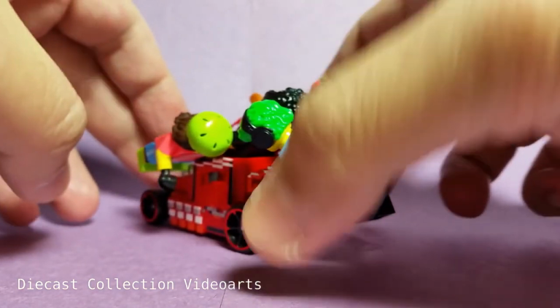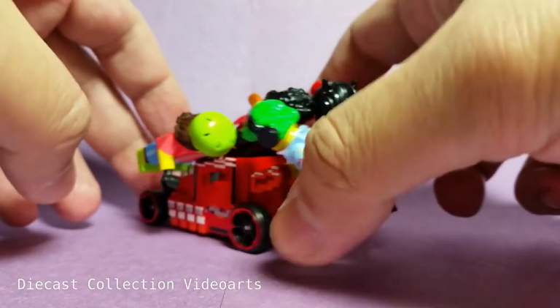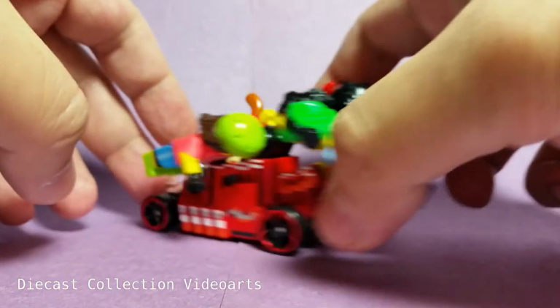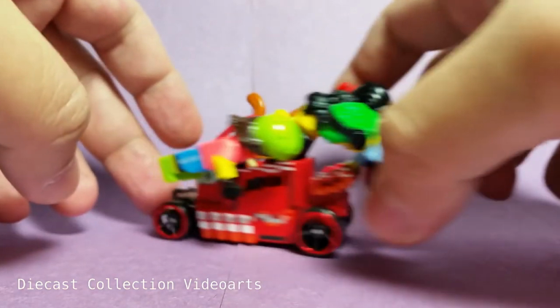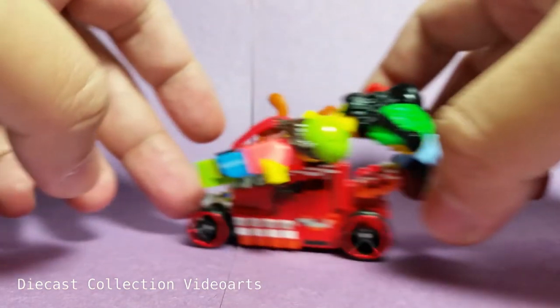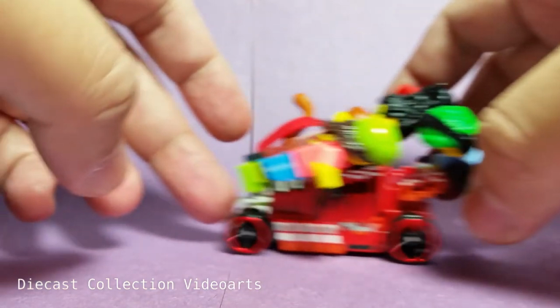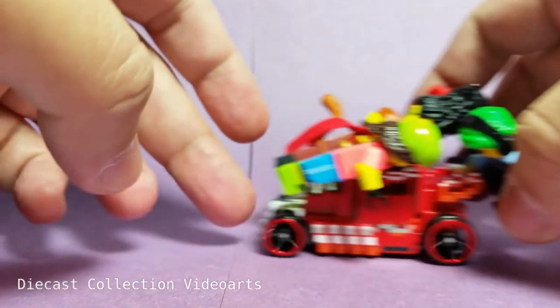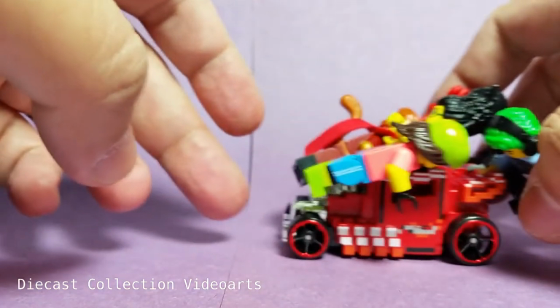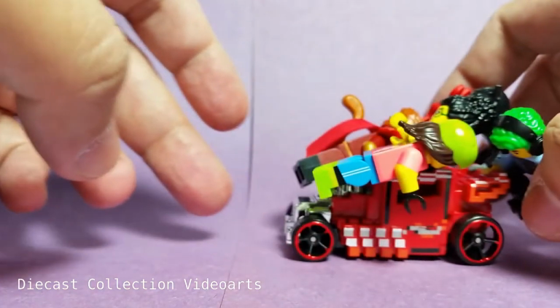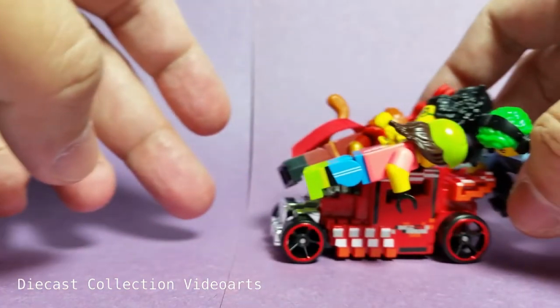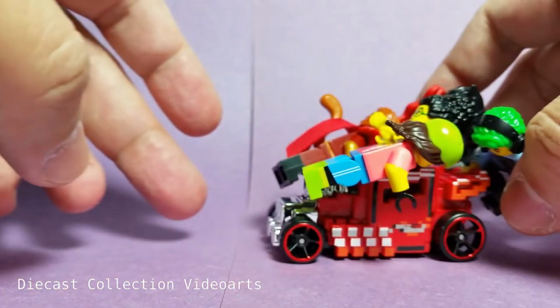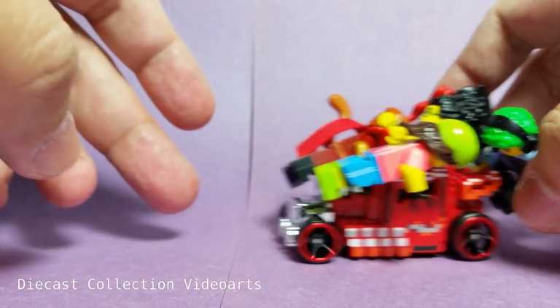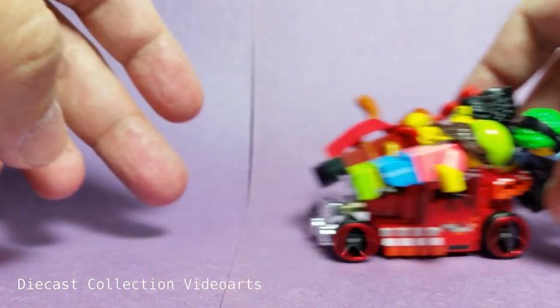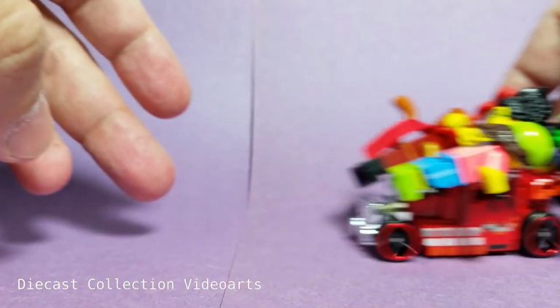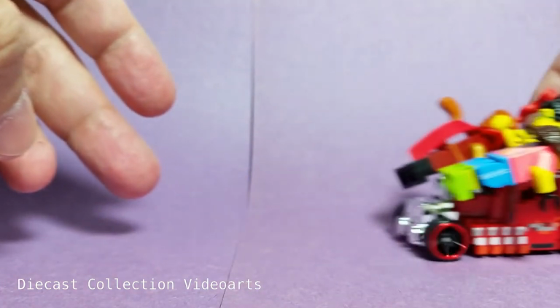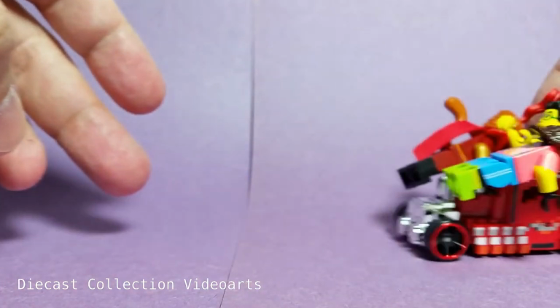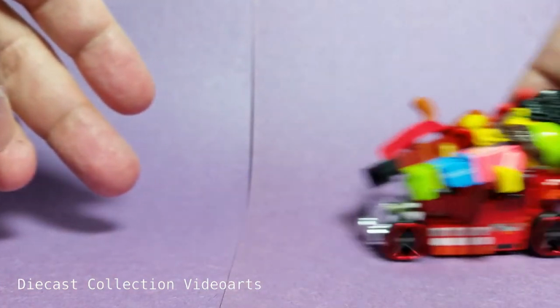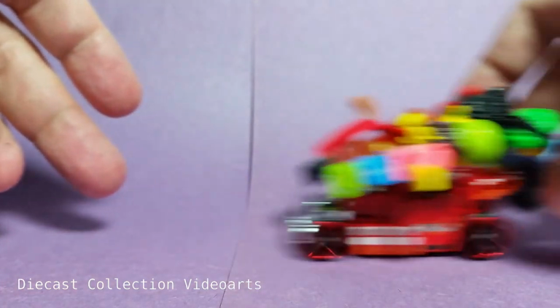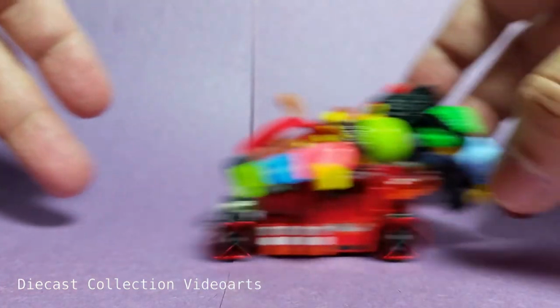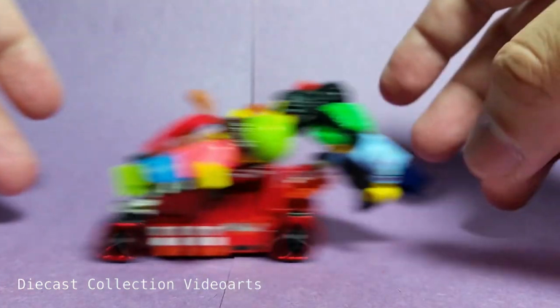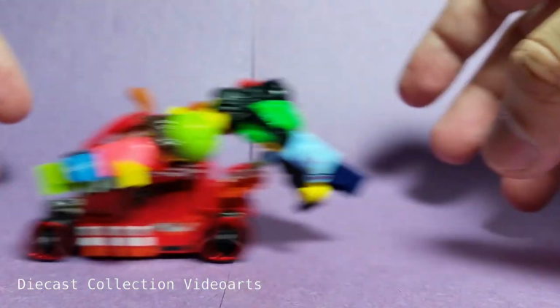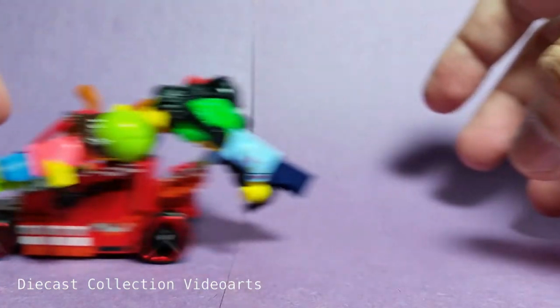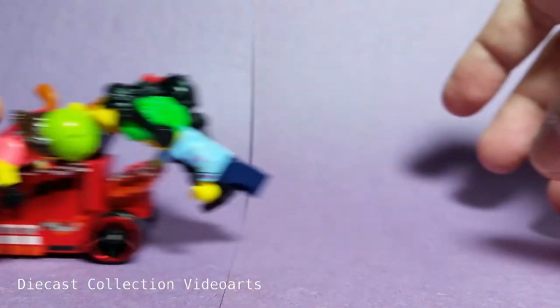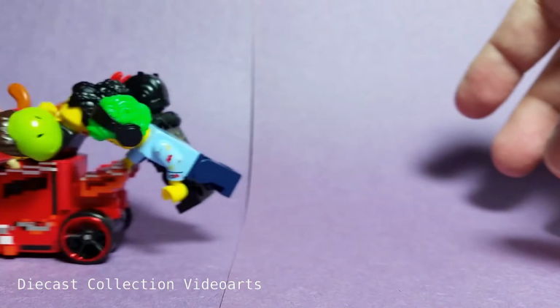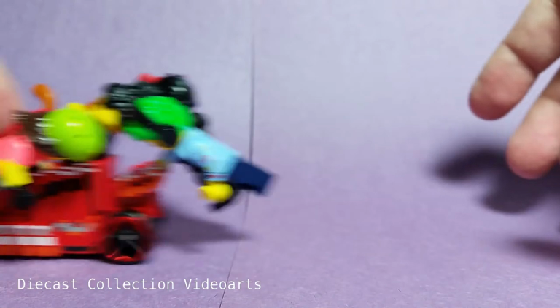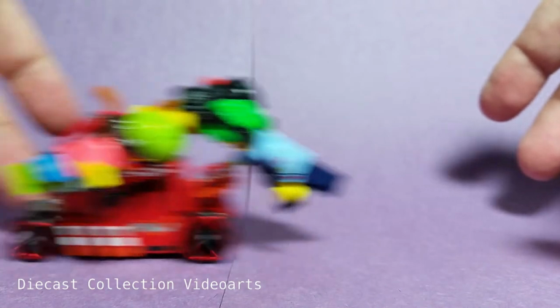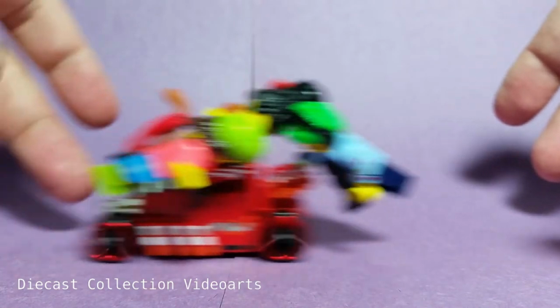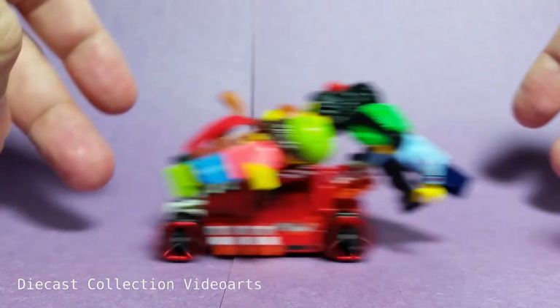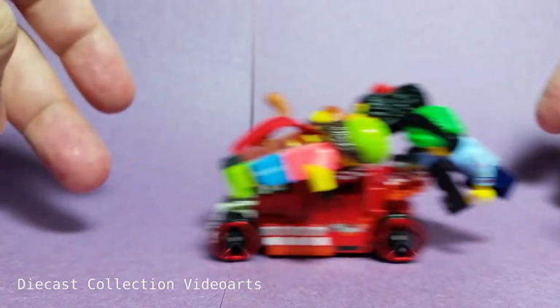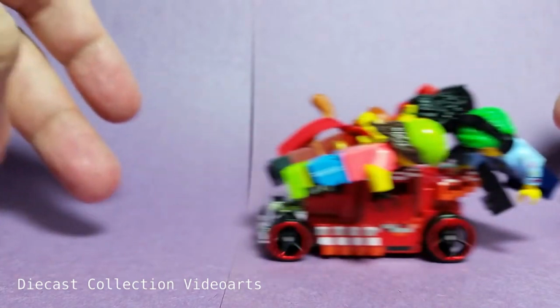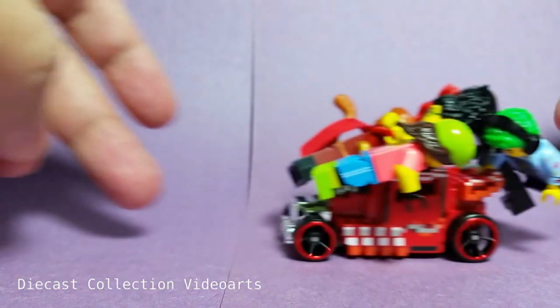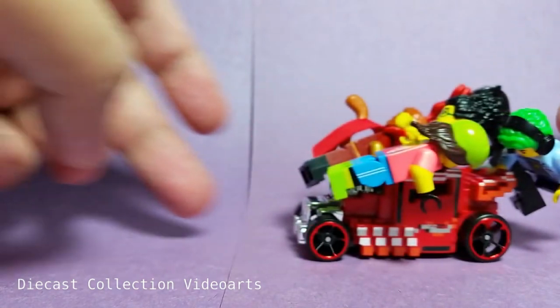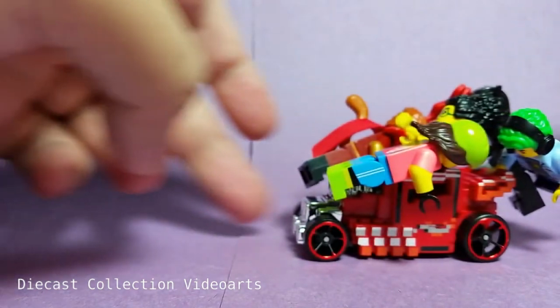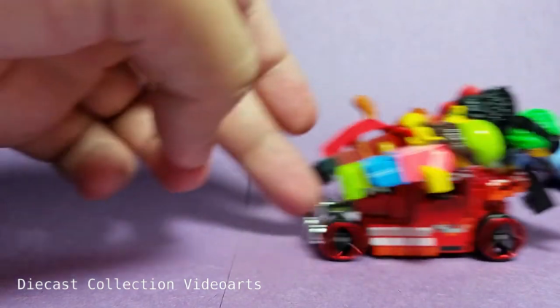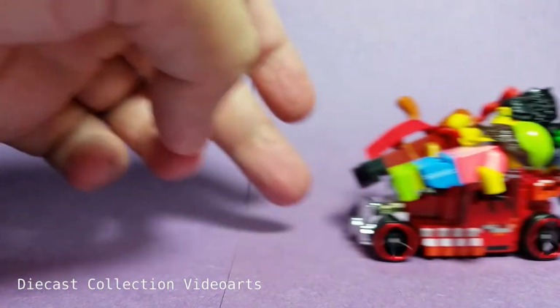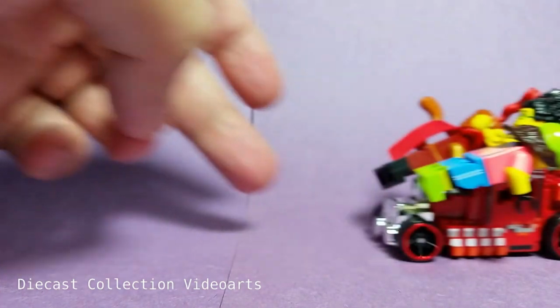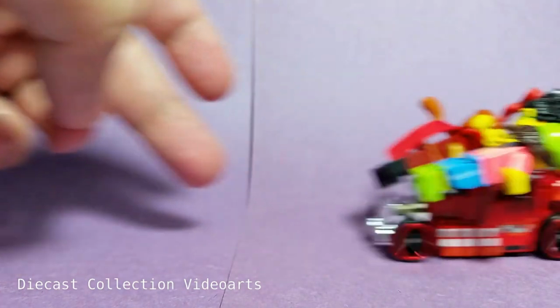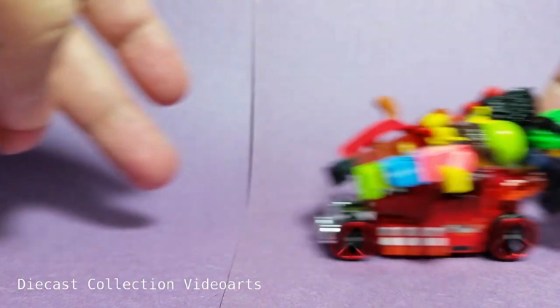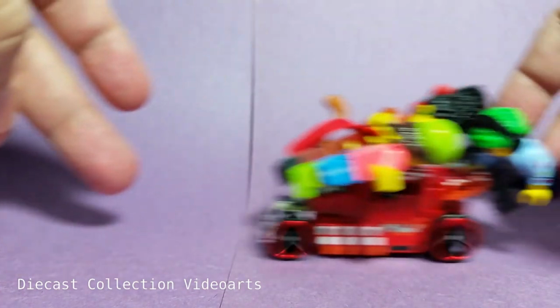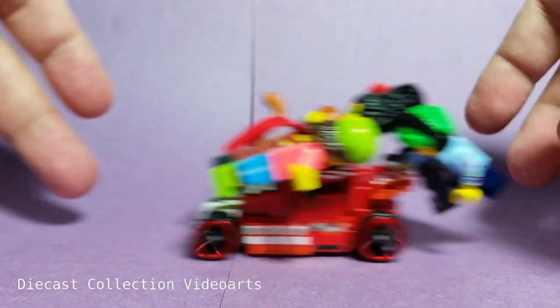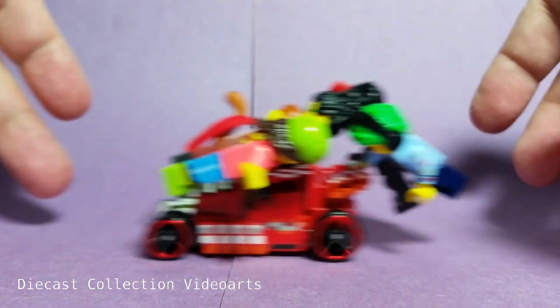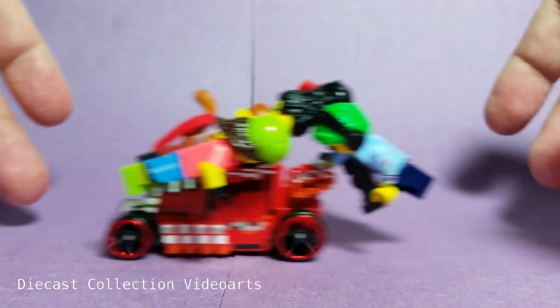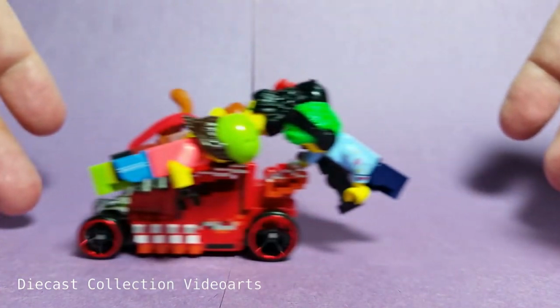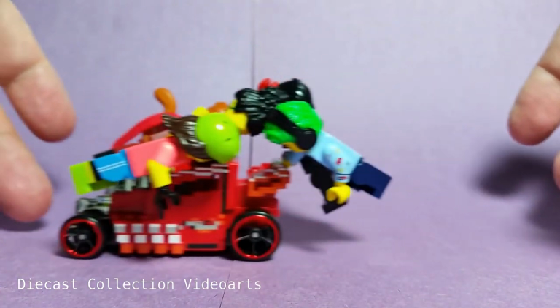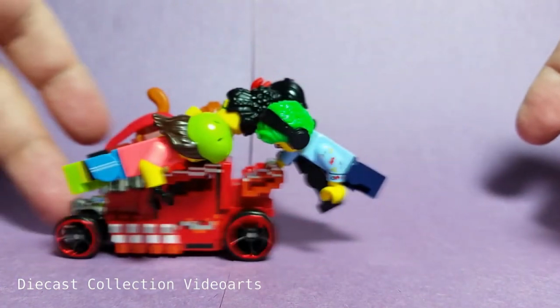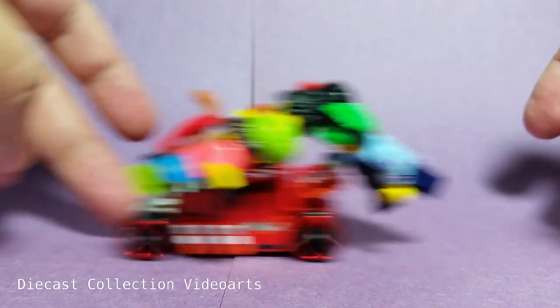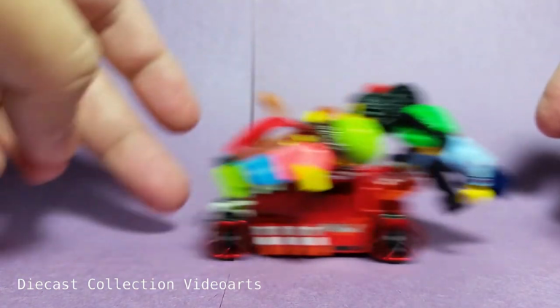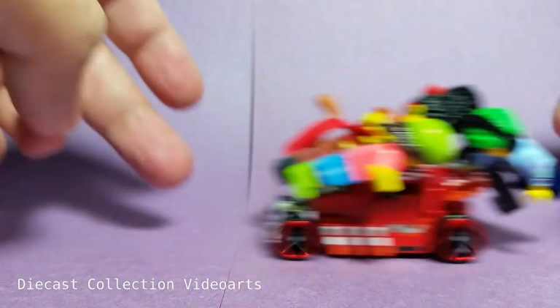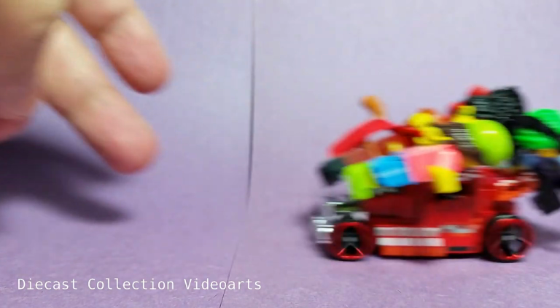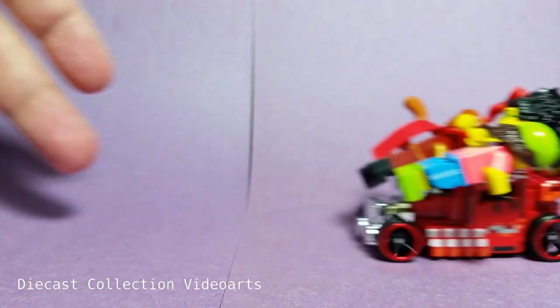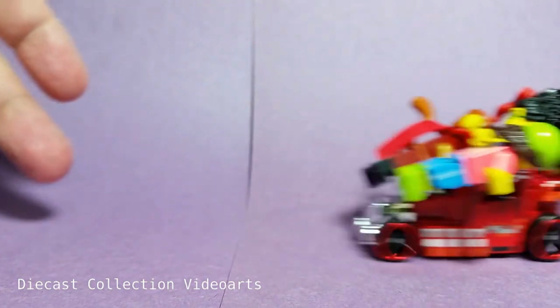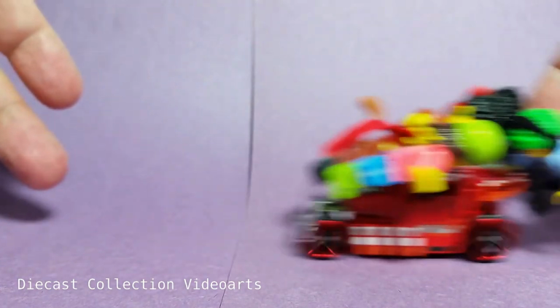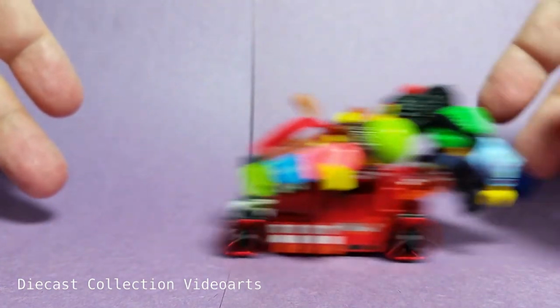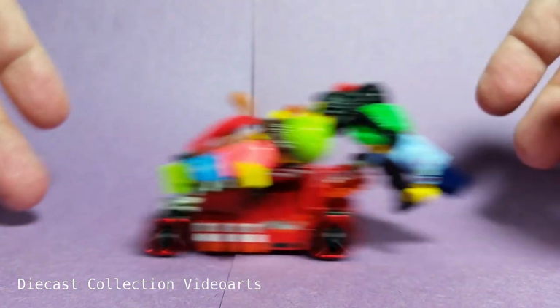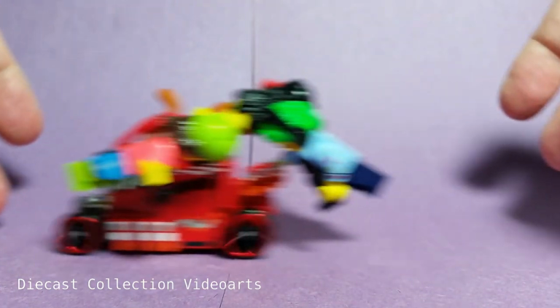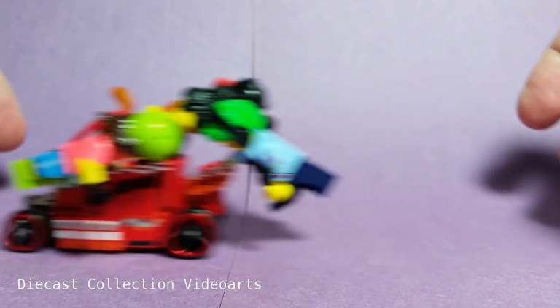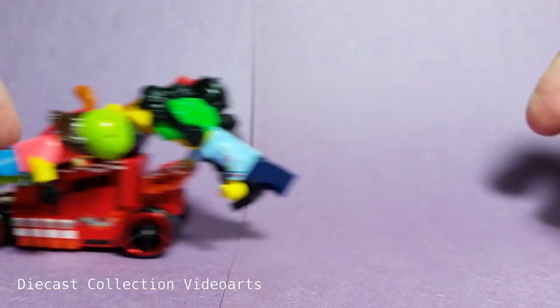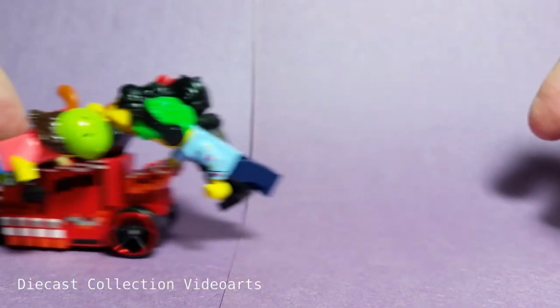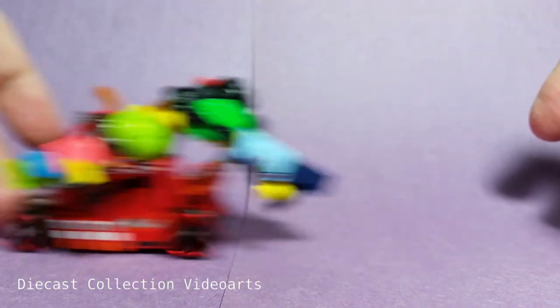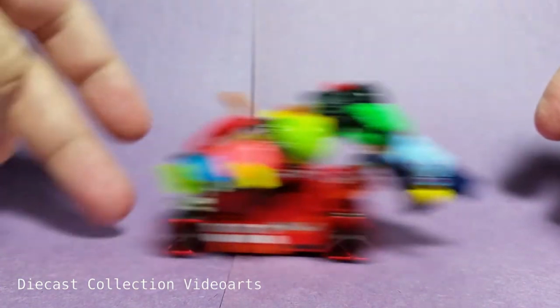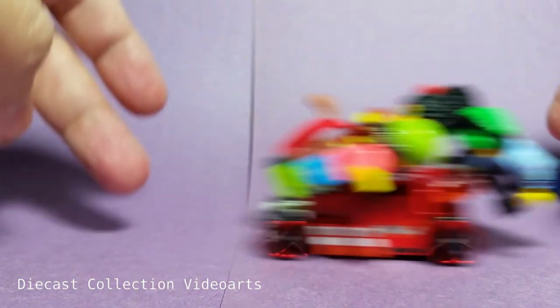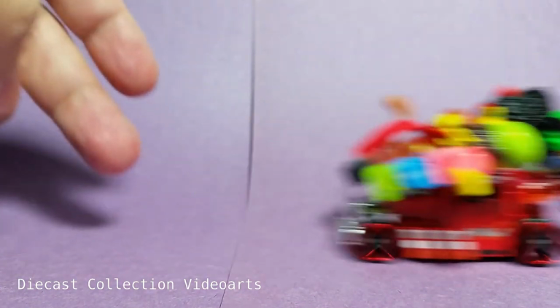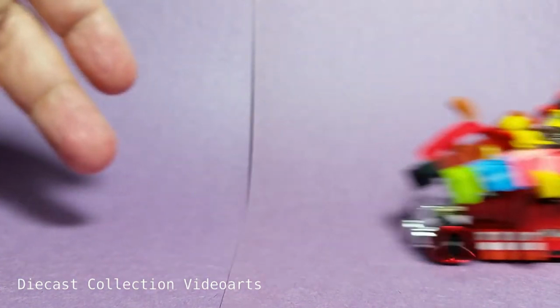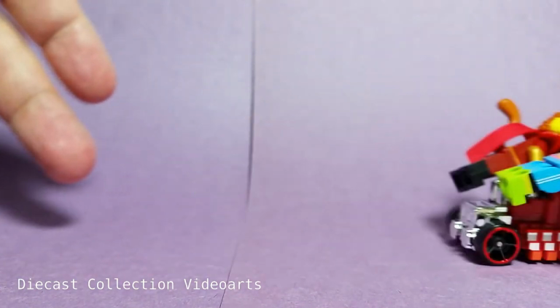For the rolling action — it goes, and rolls good.